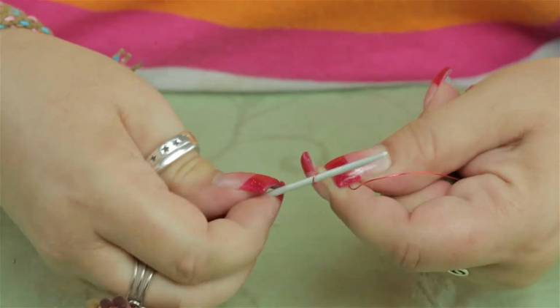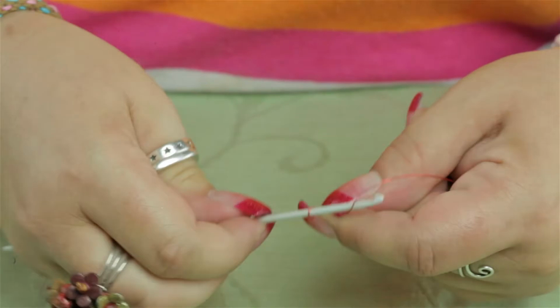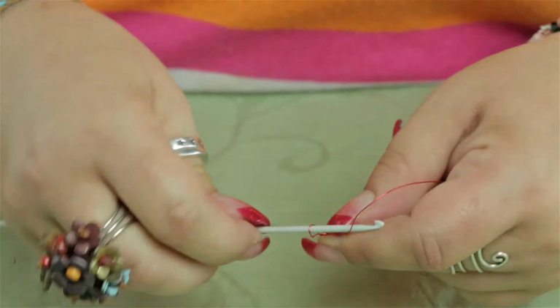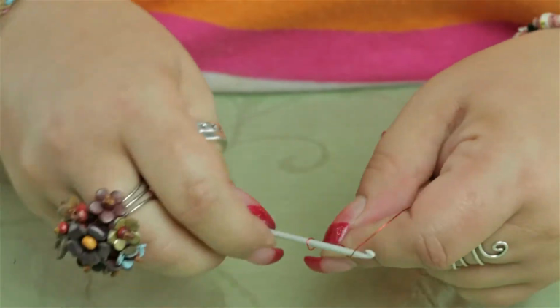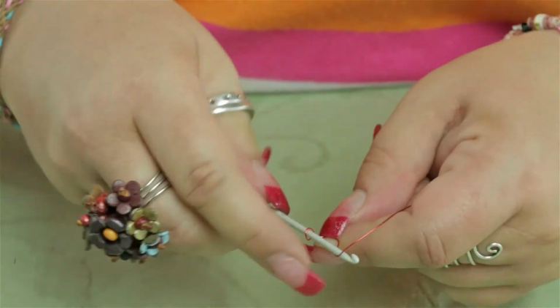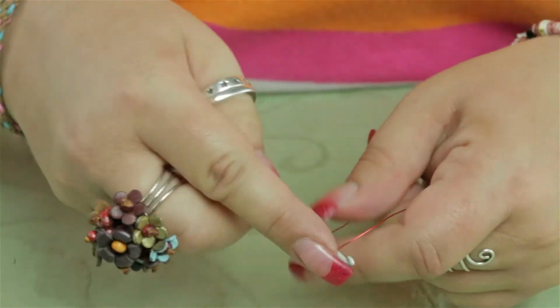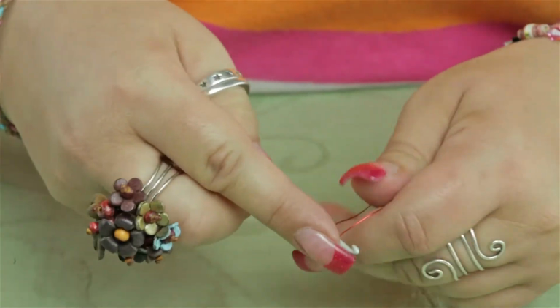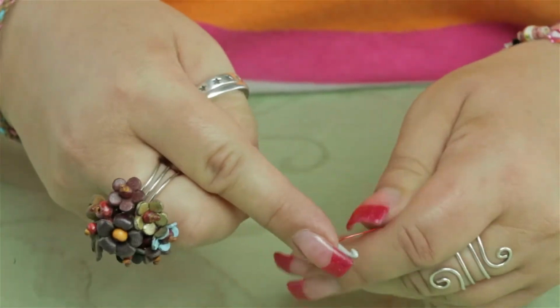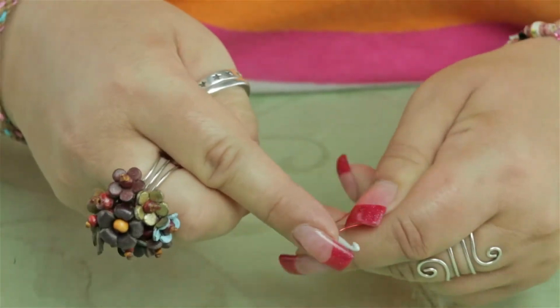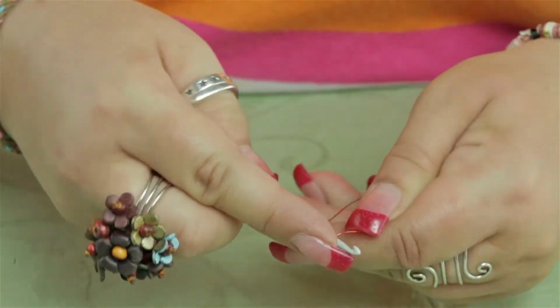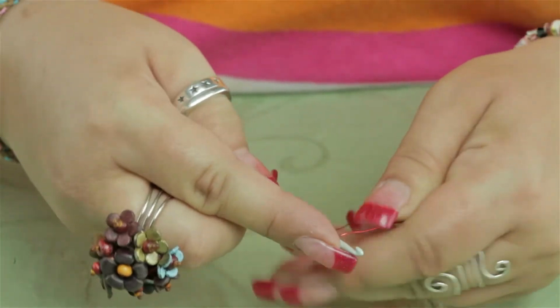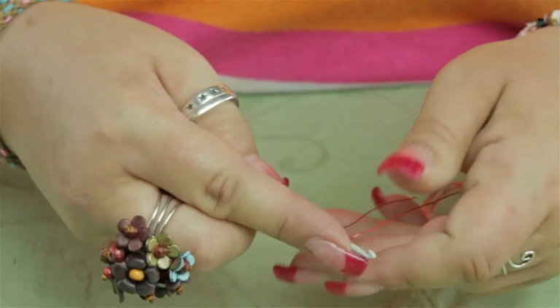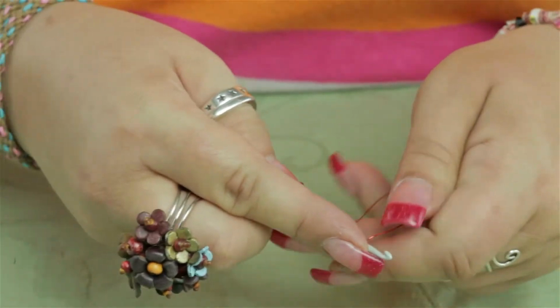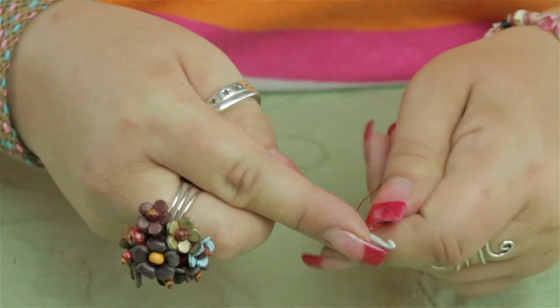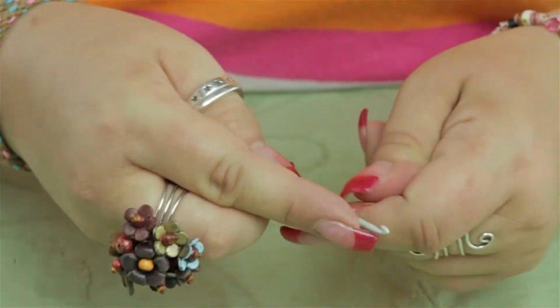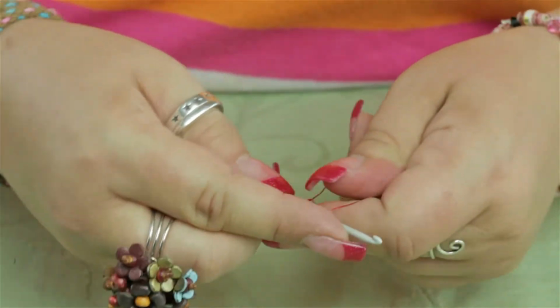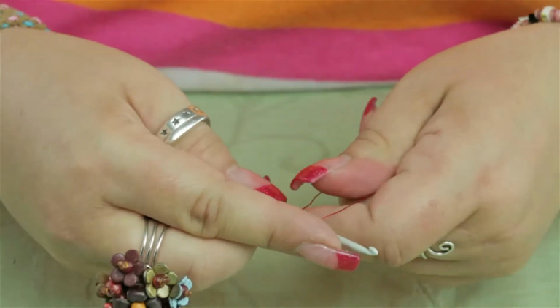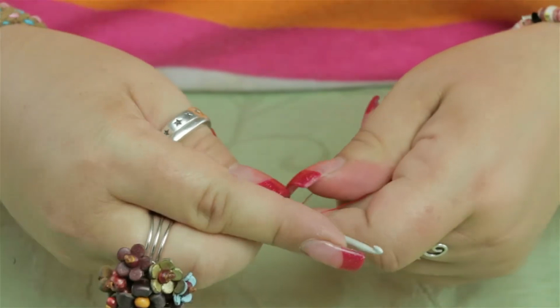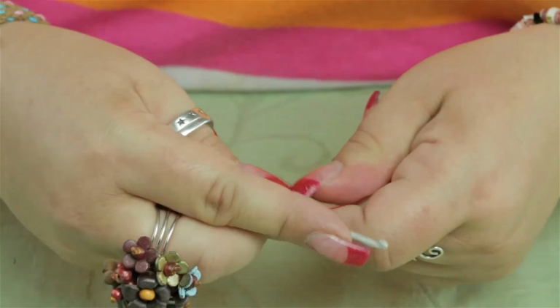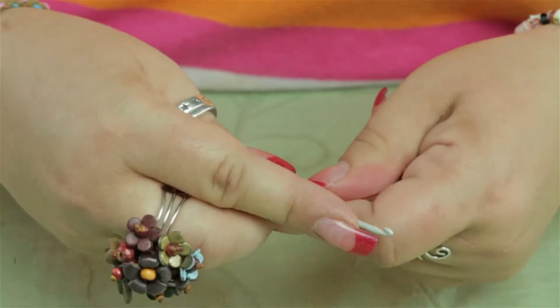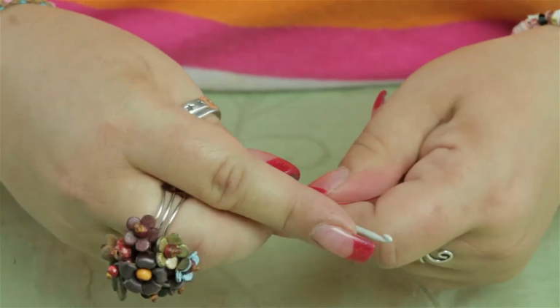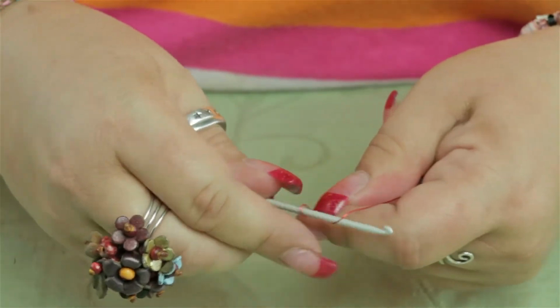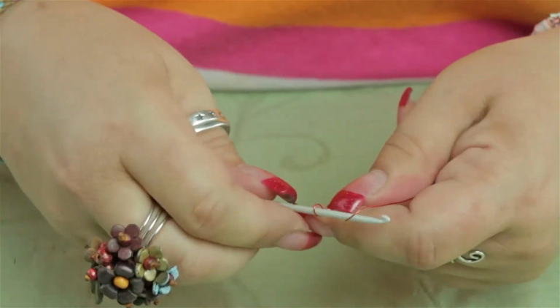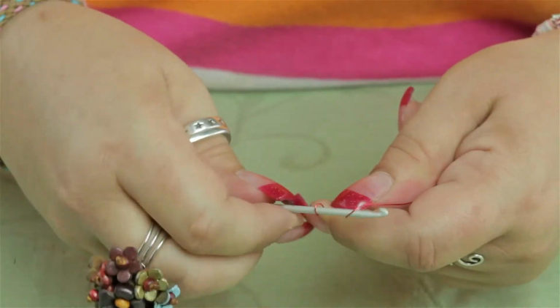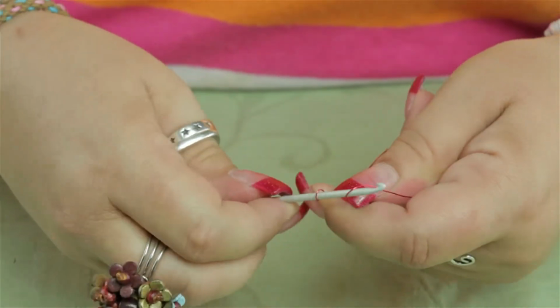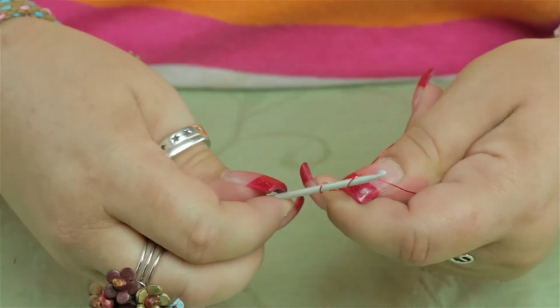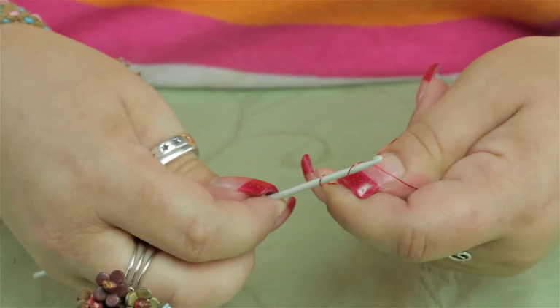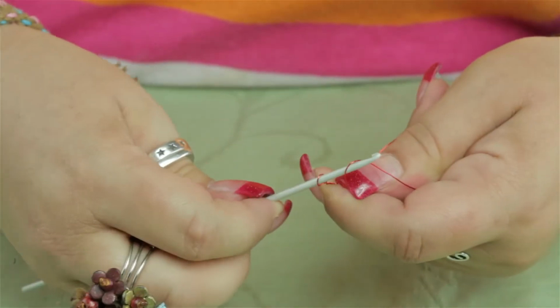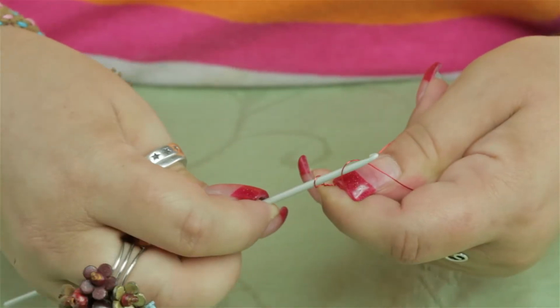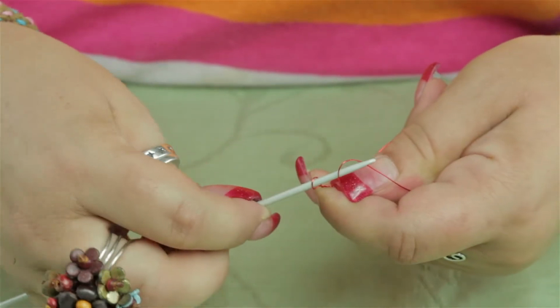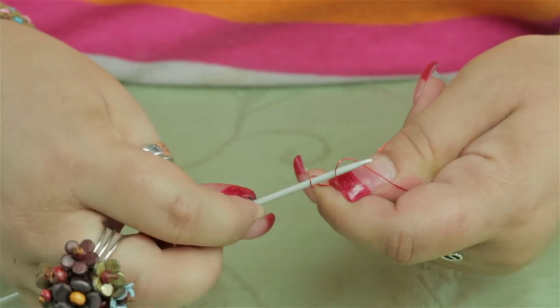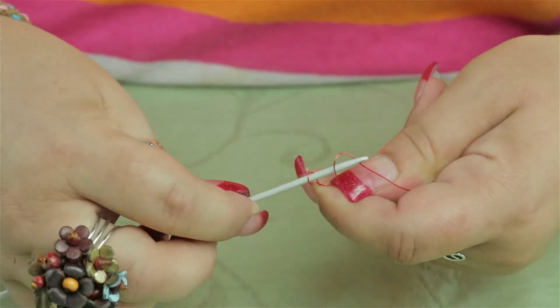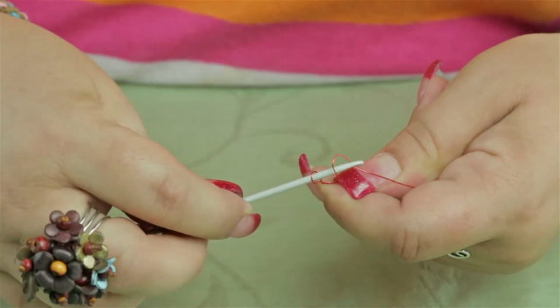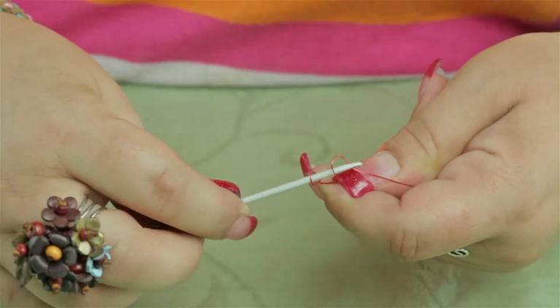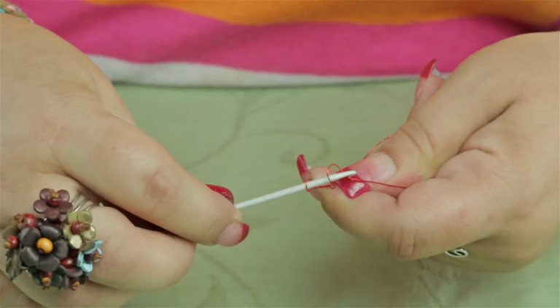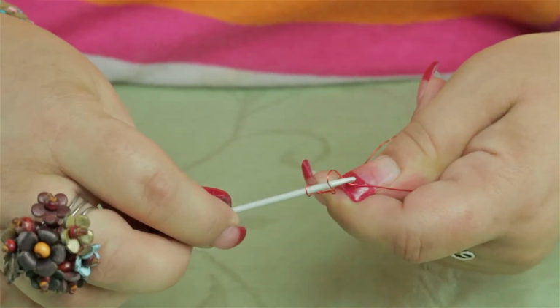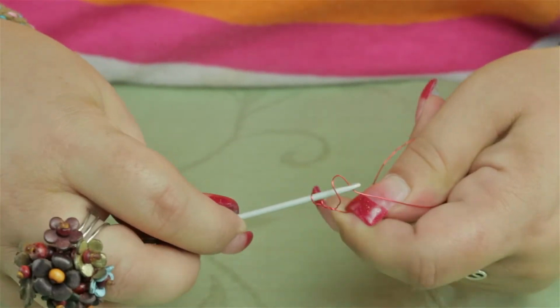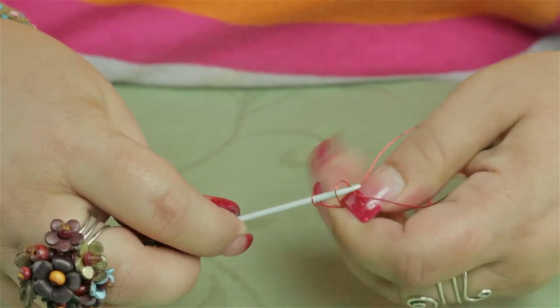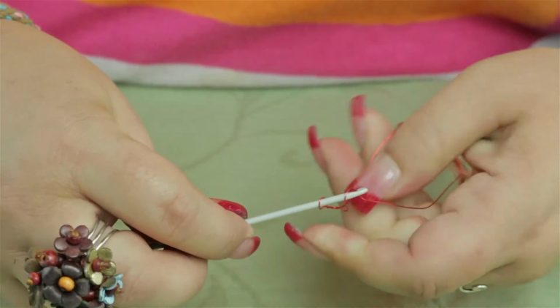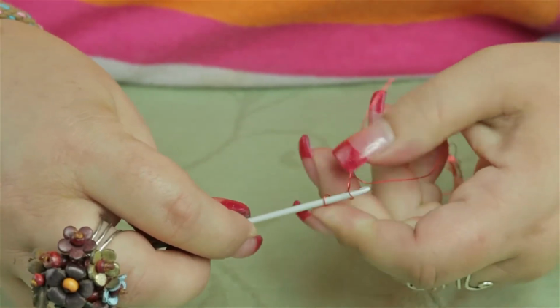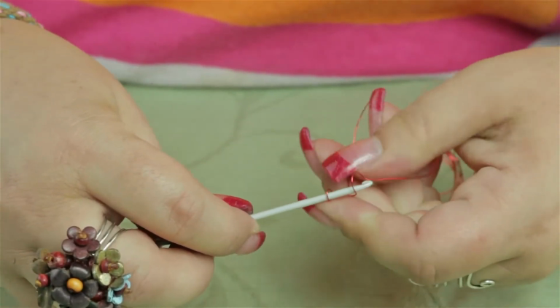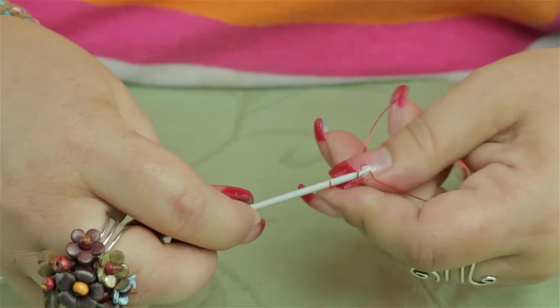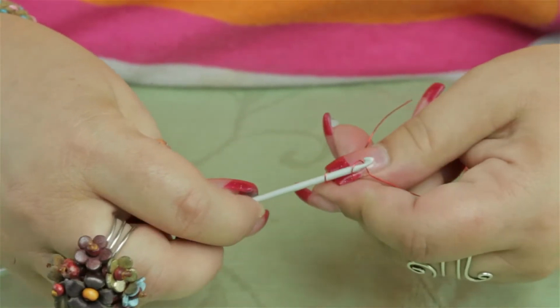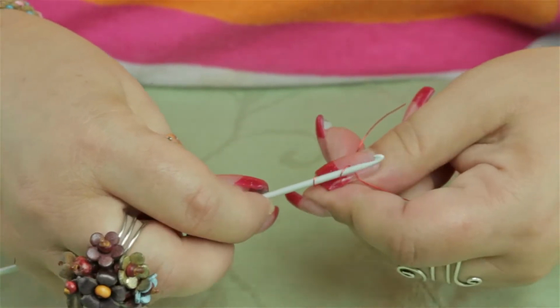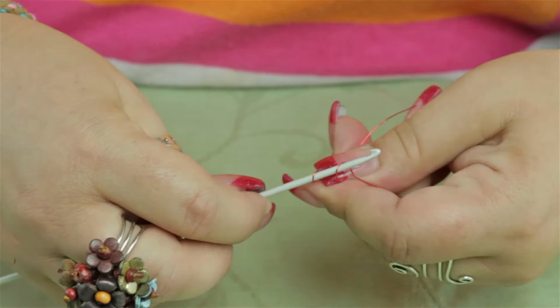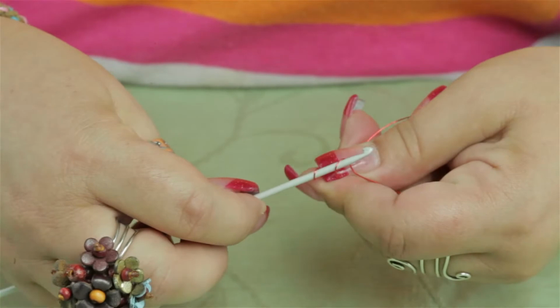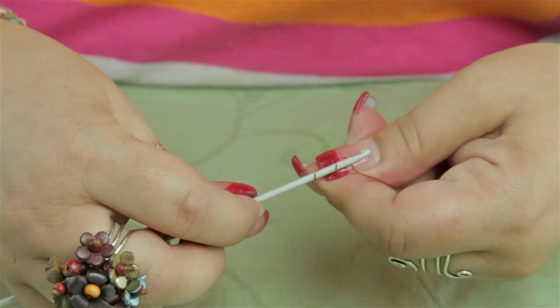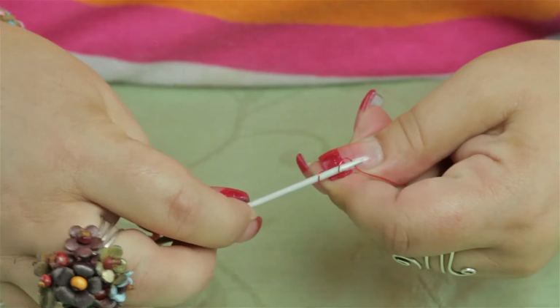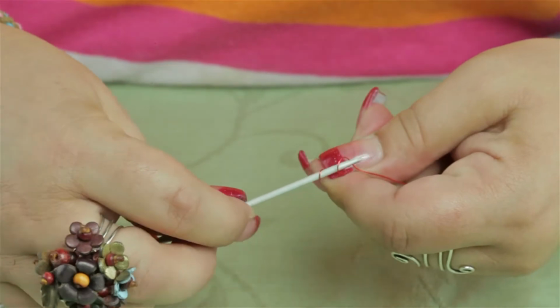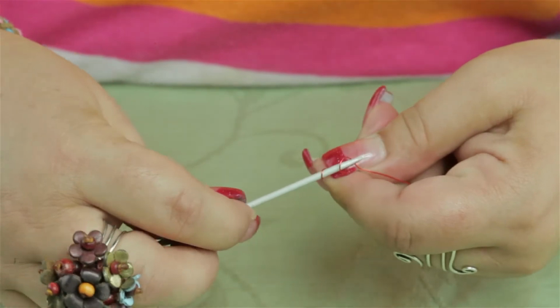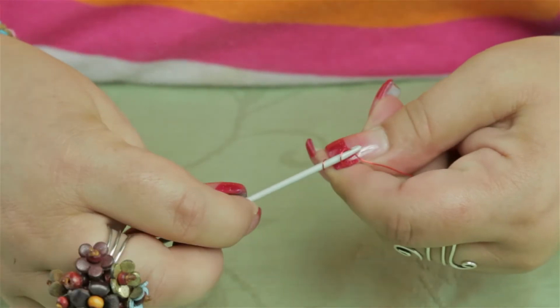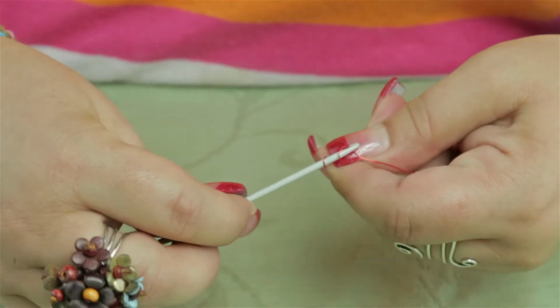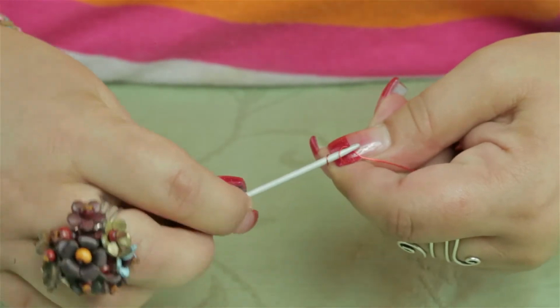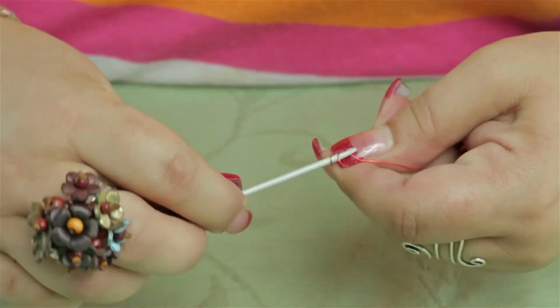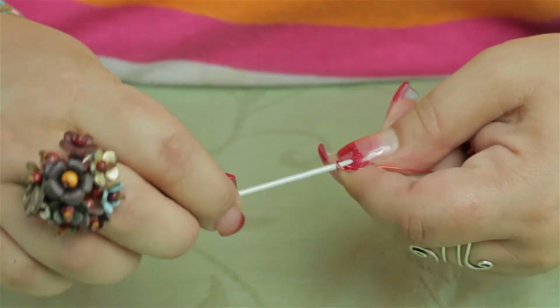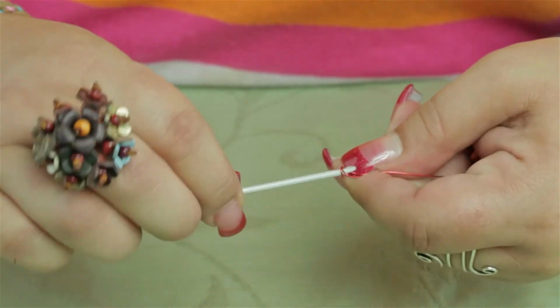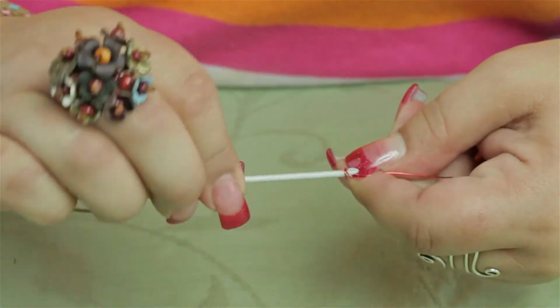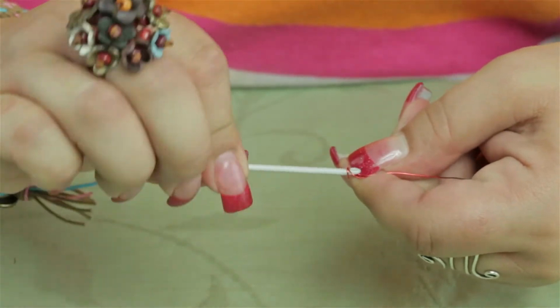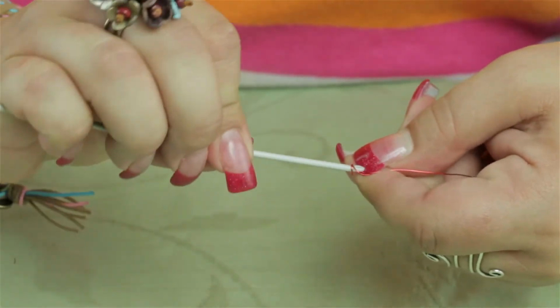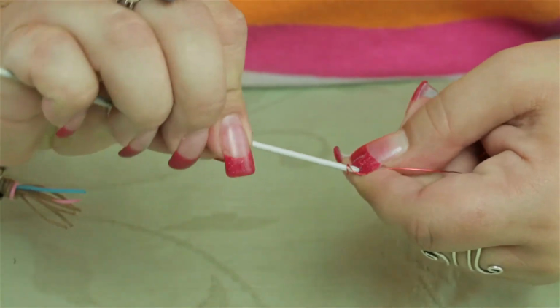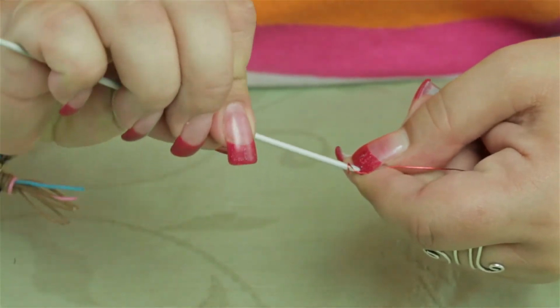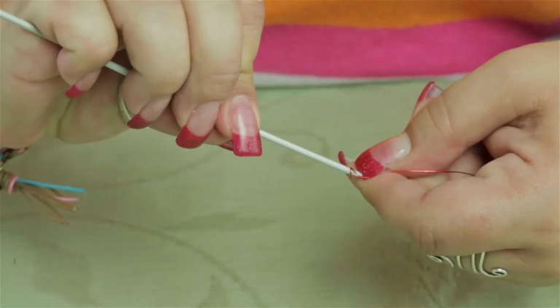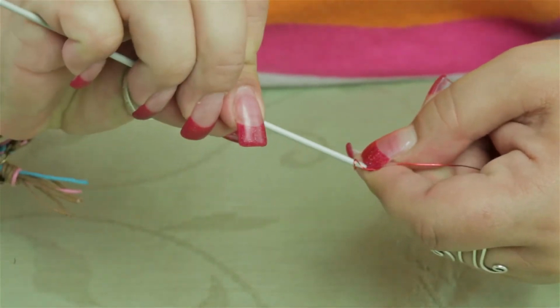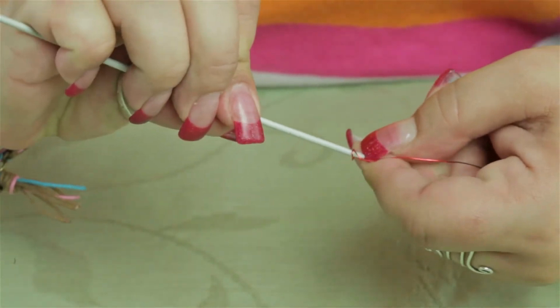But this is what you do to just make chain stitches: you make a little loop in the end of the wire, grab a hold, and bring the wire through the loop.